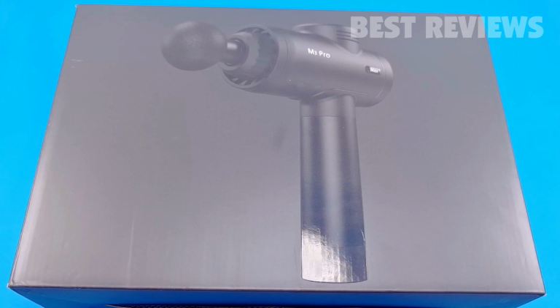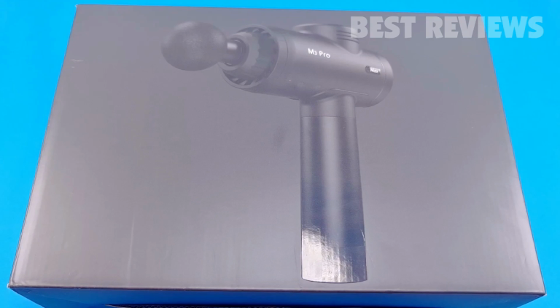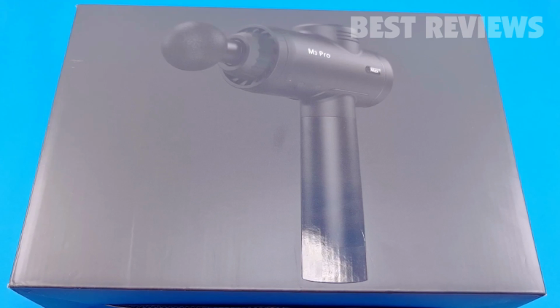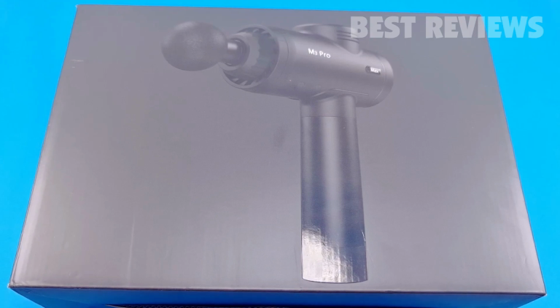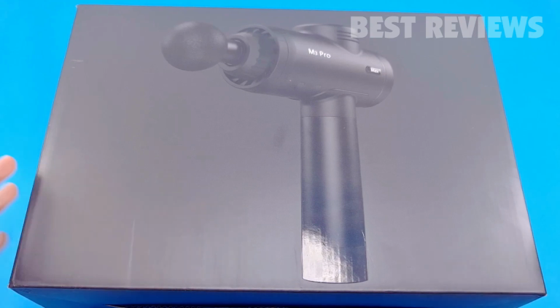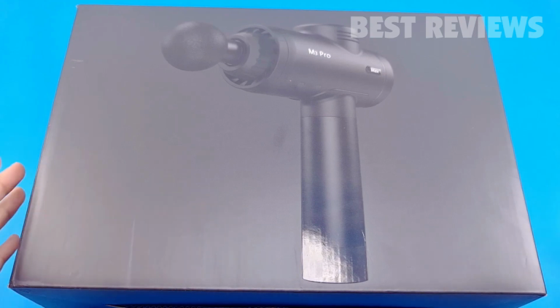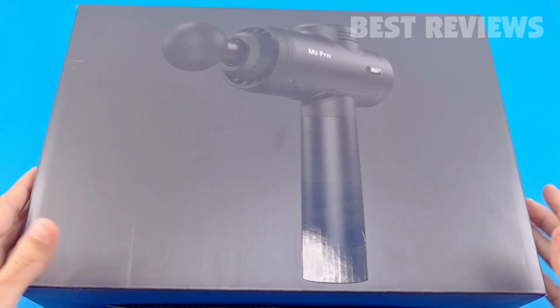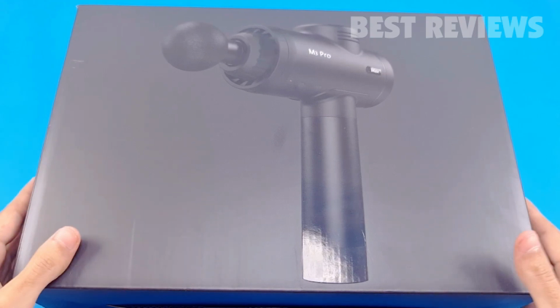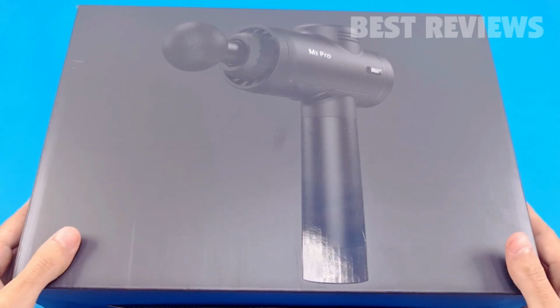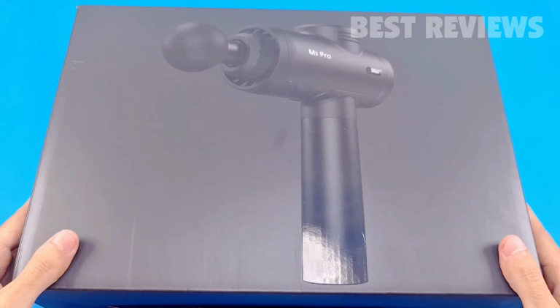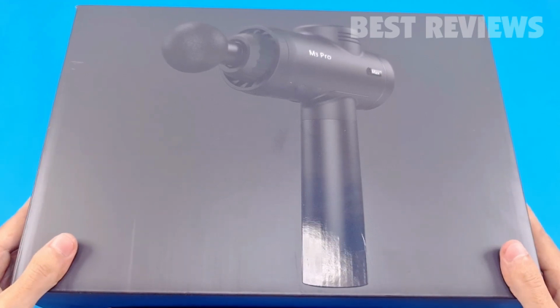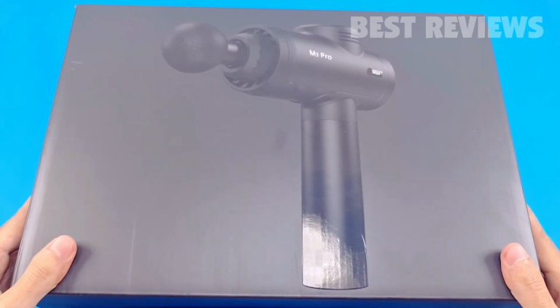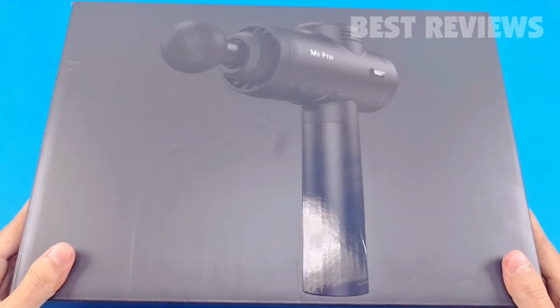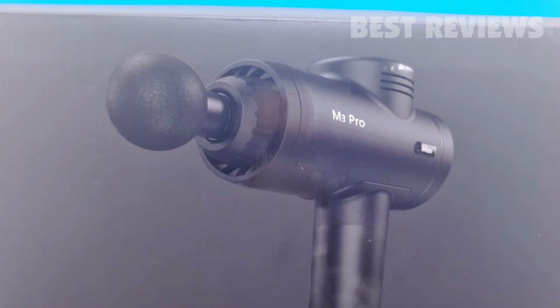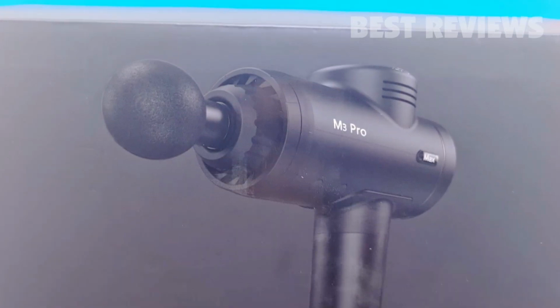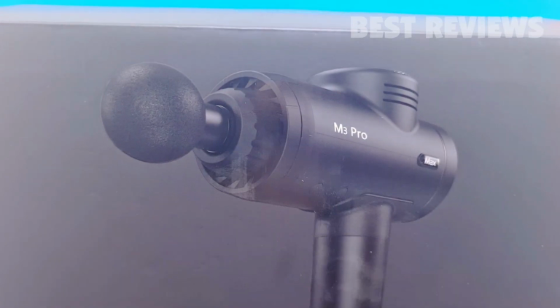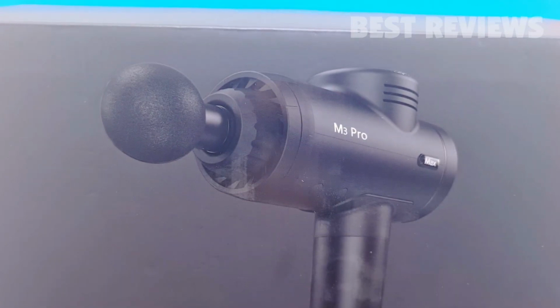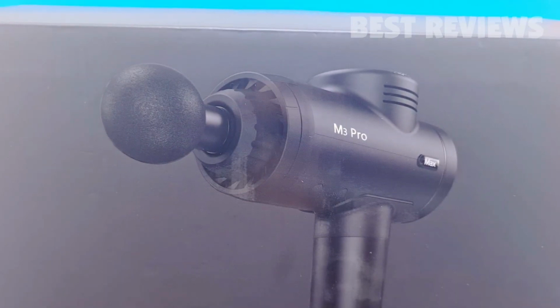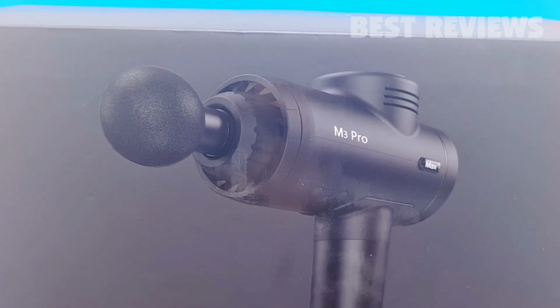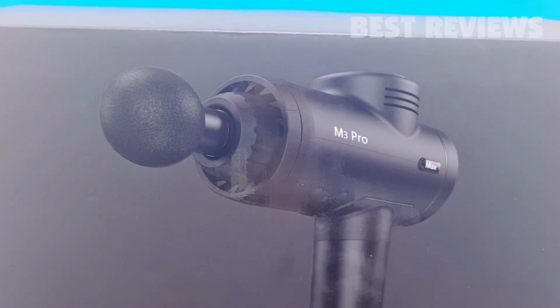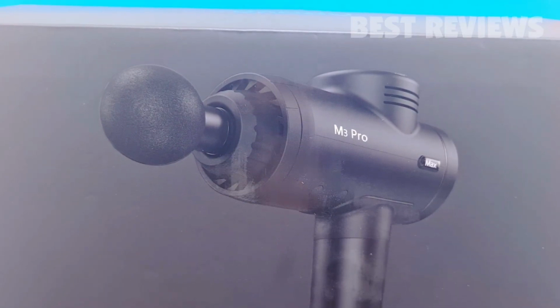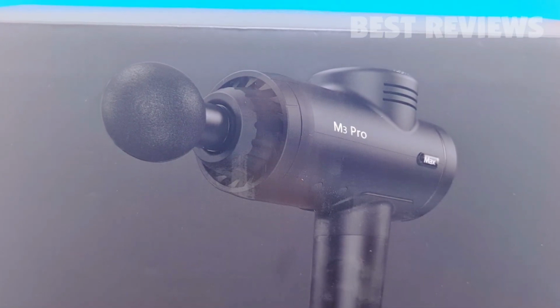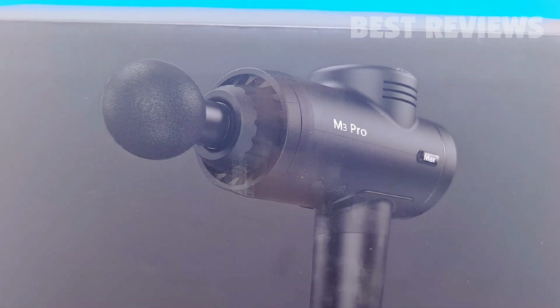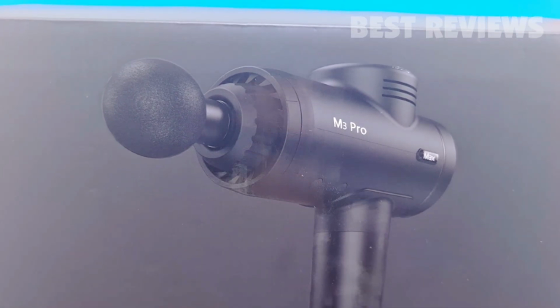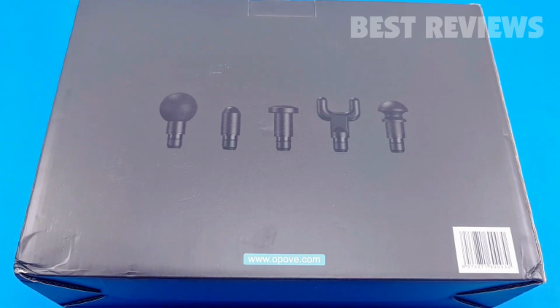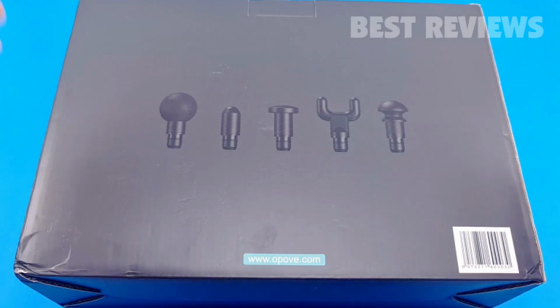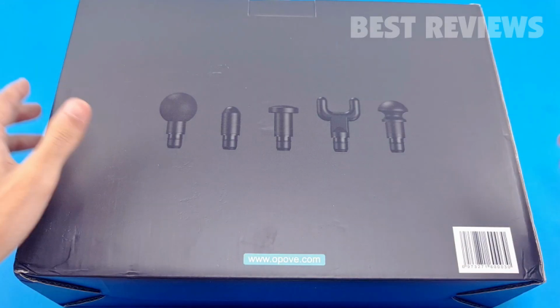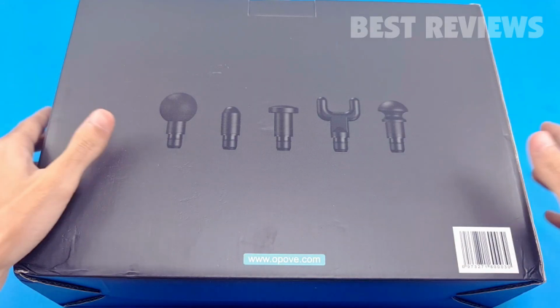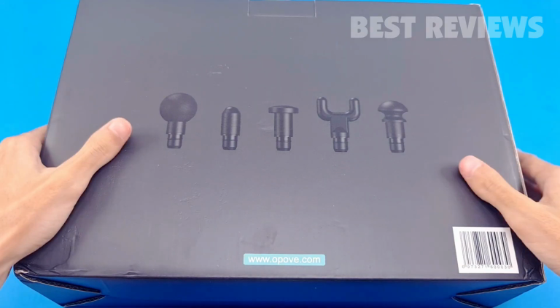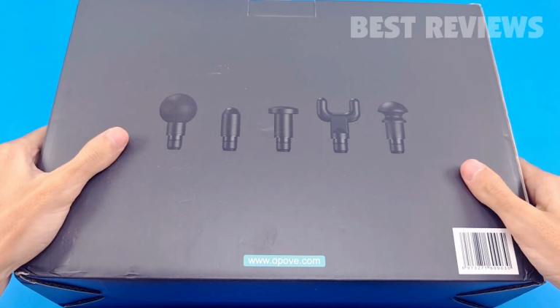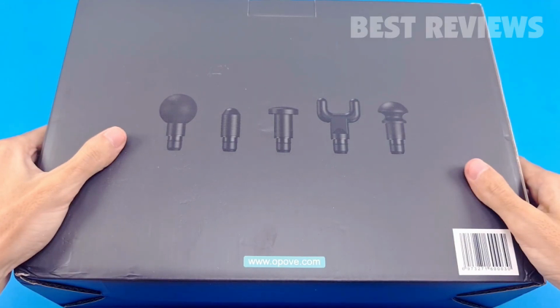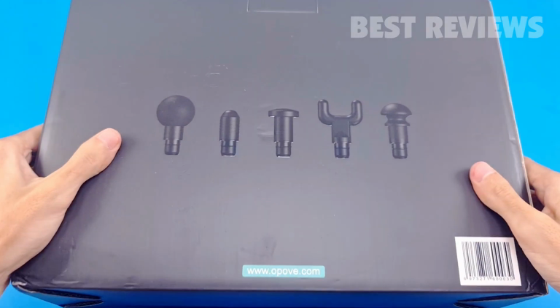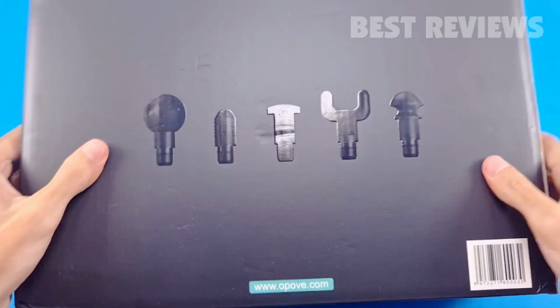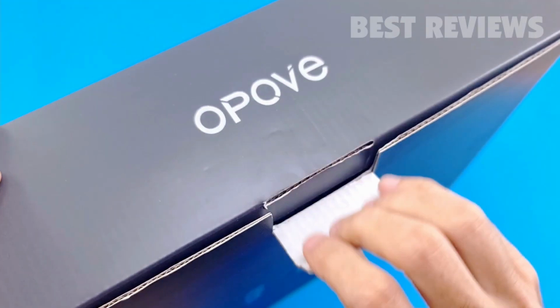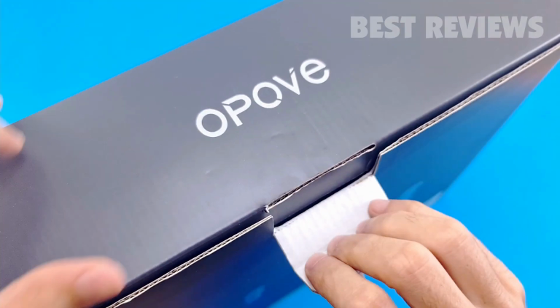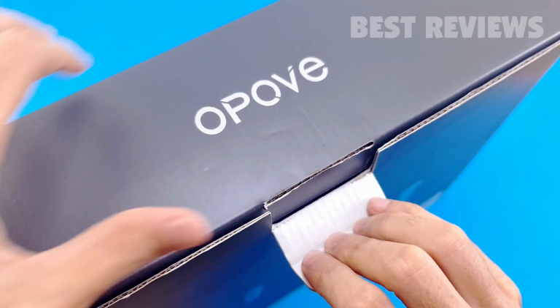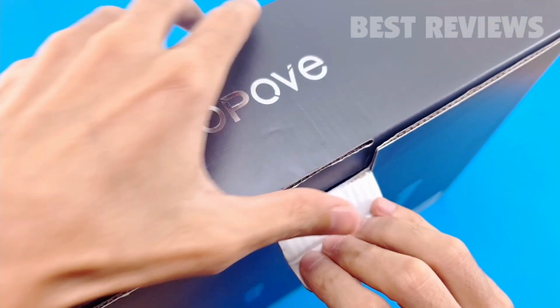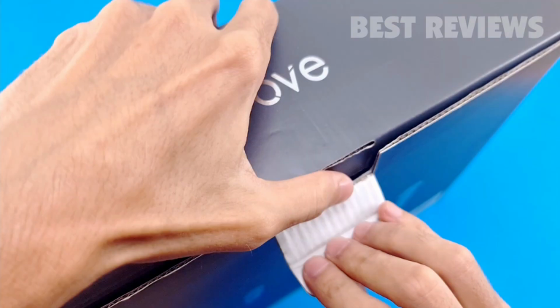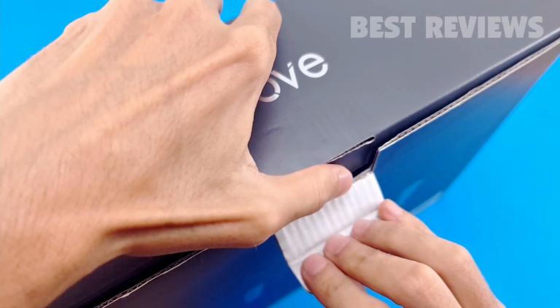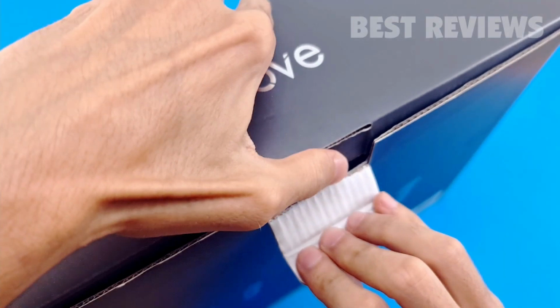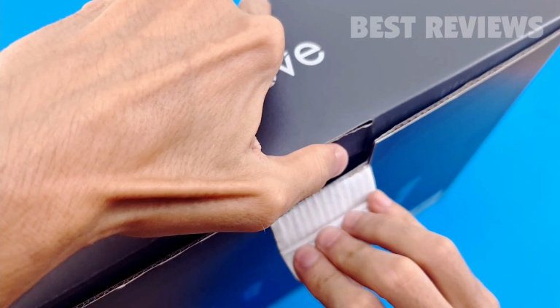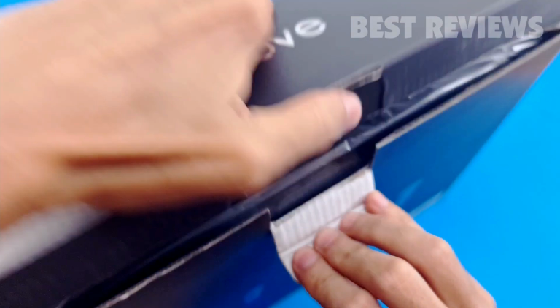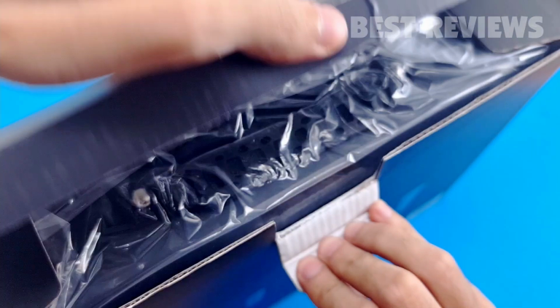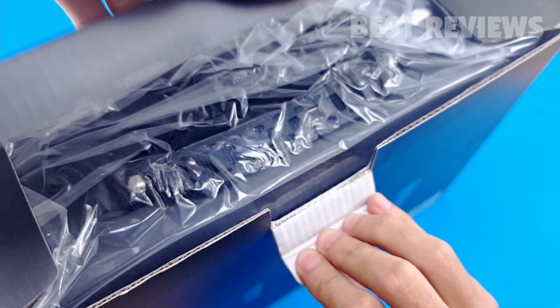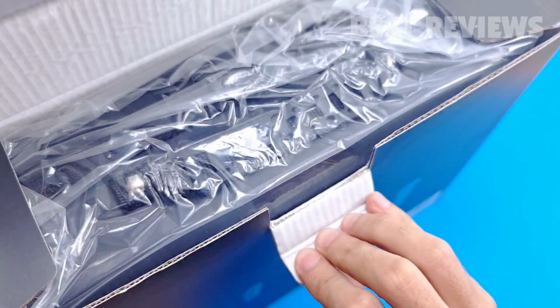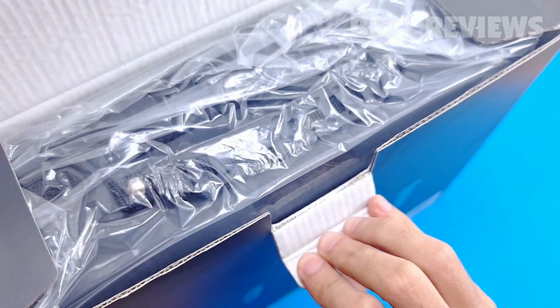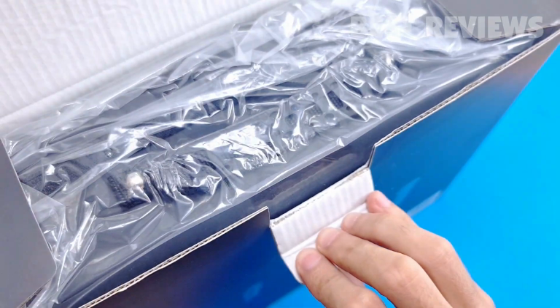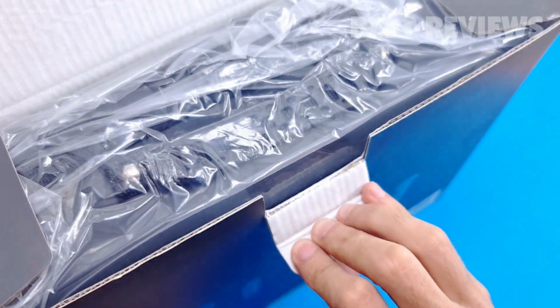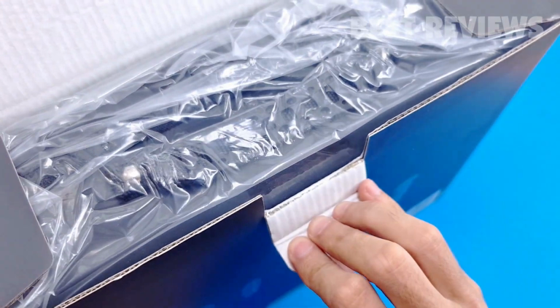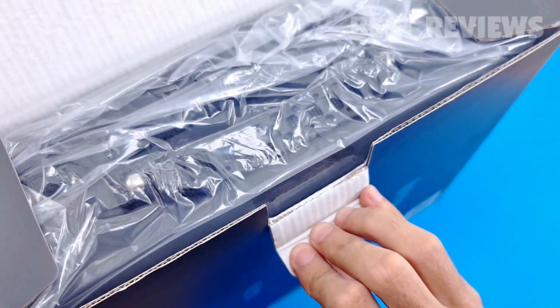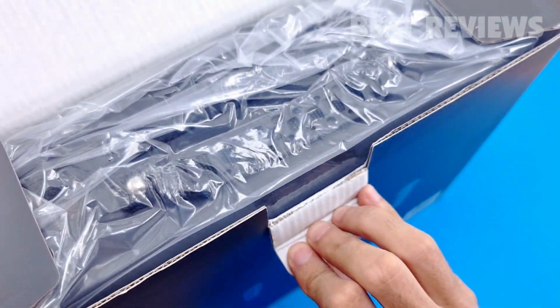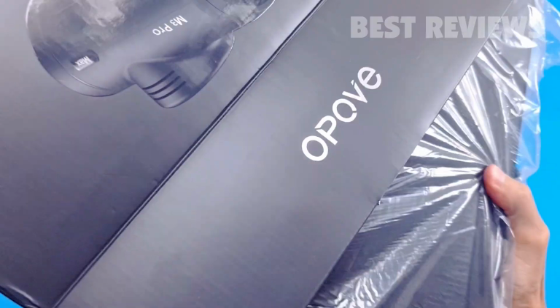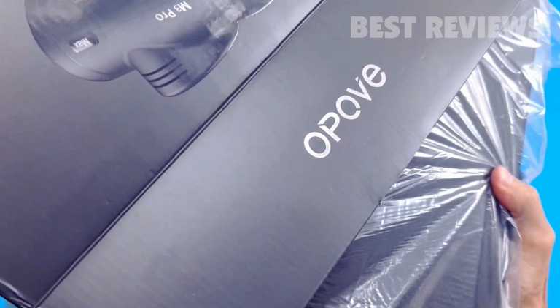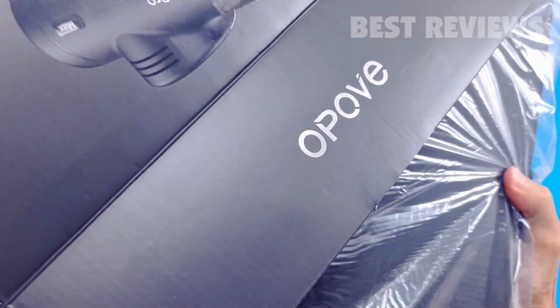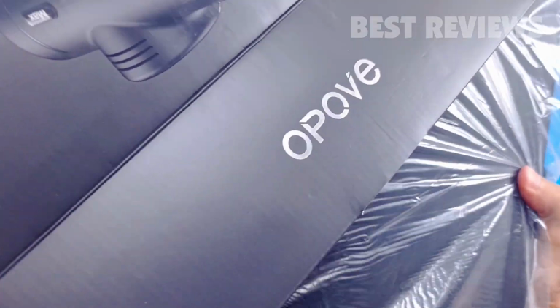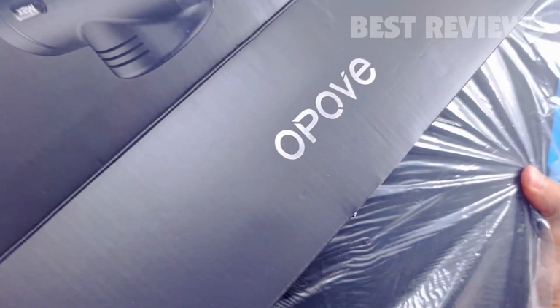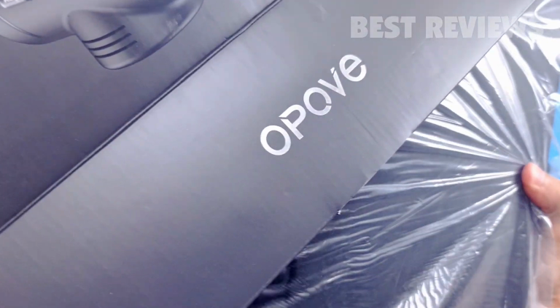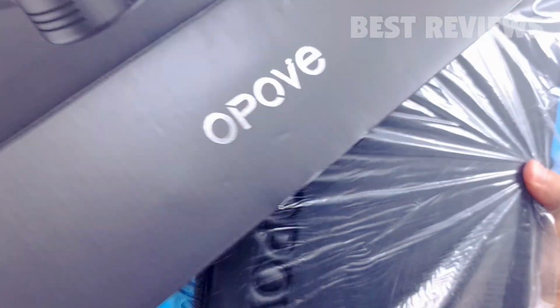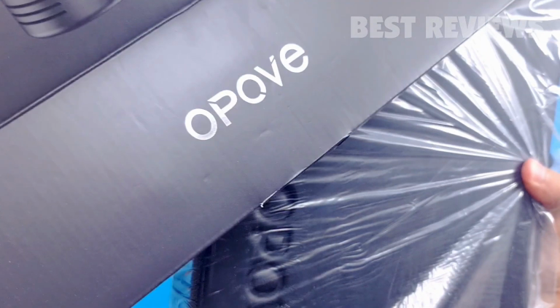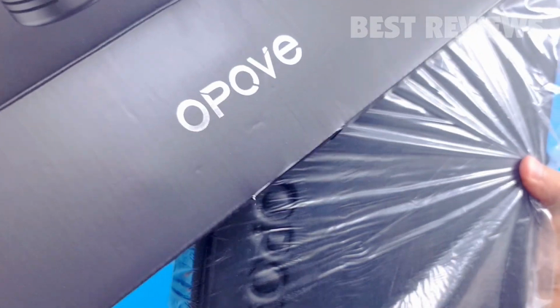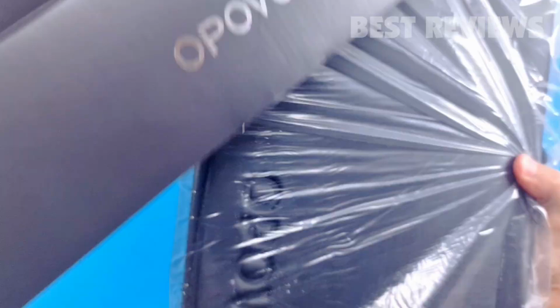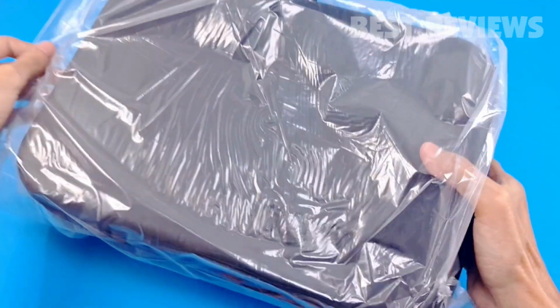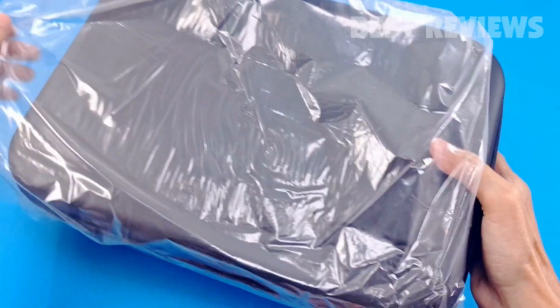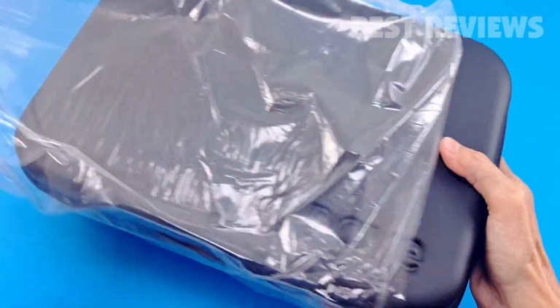Hello guys, welcome back to my channel. Today's video will be unboxing and review the Epov M3 Pro Max Massage Gun.